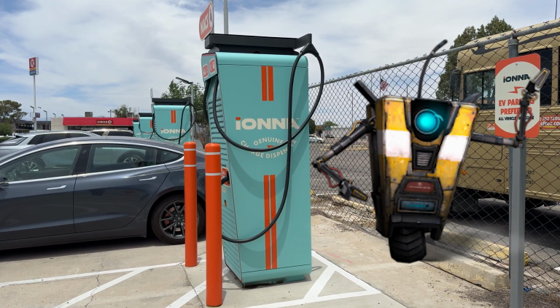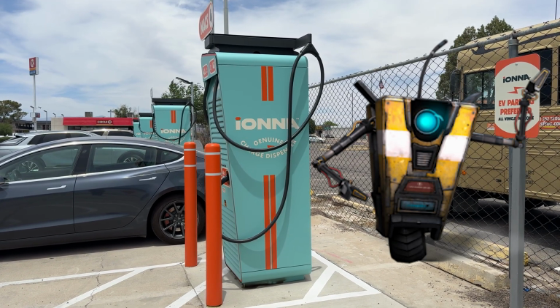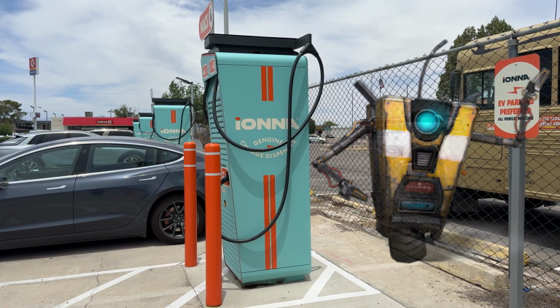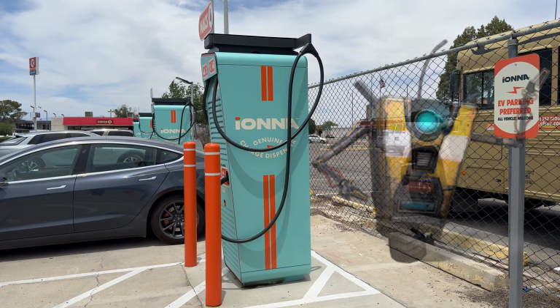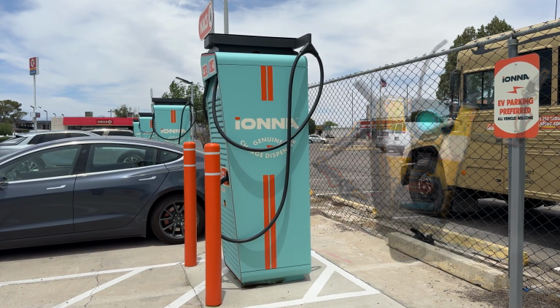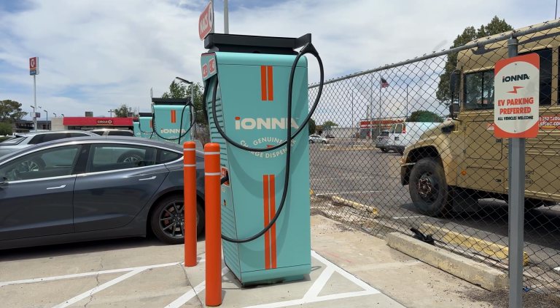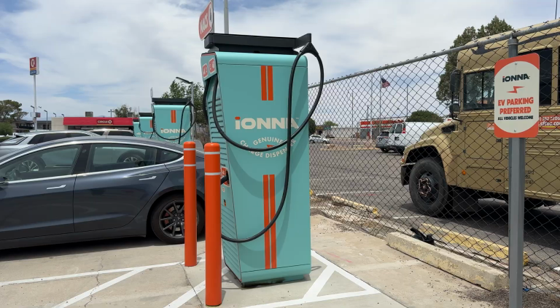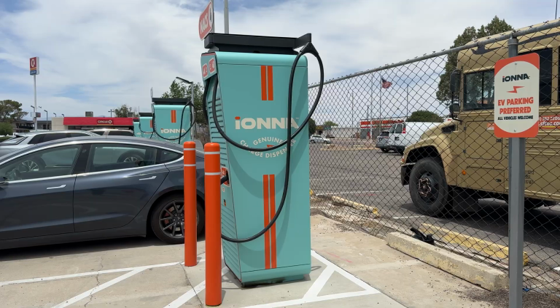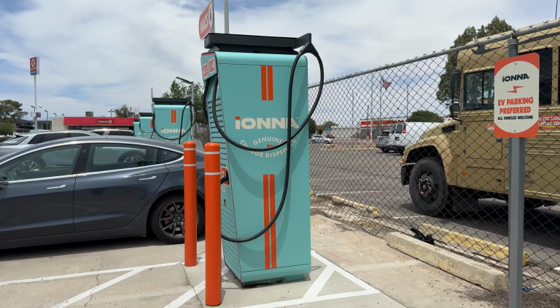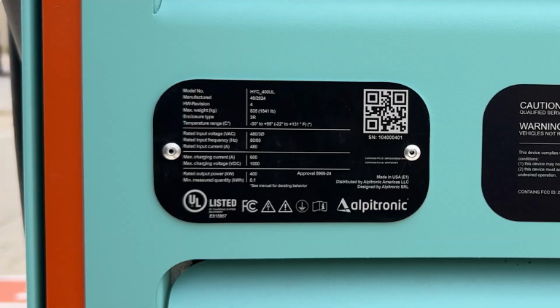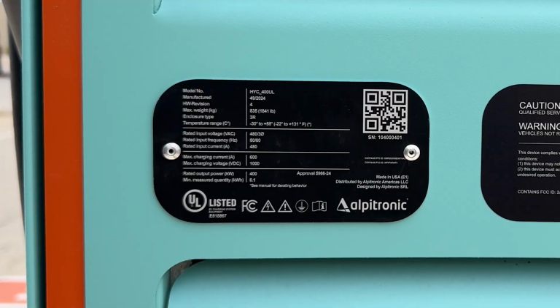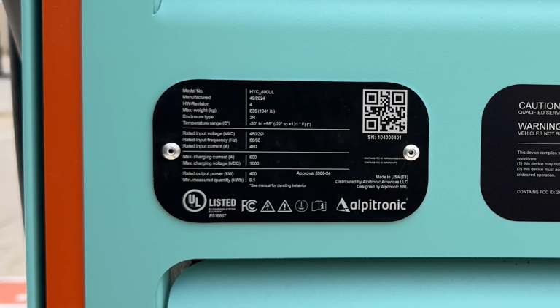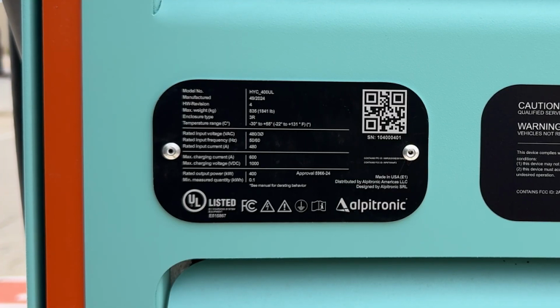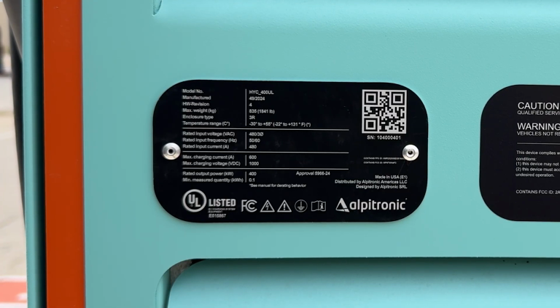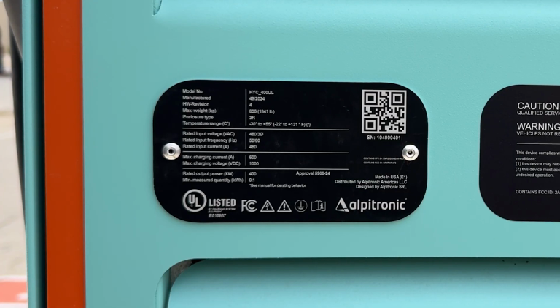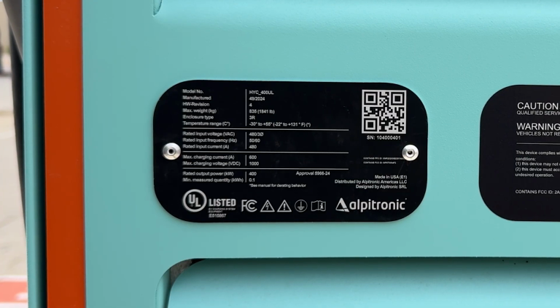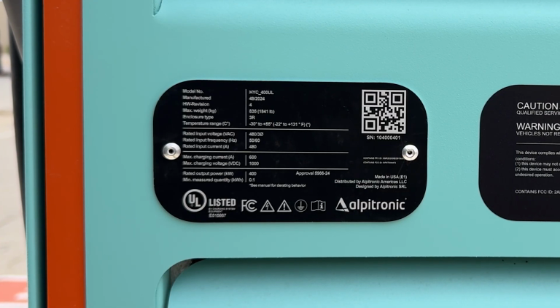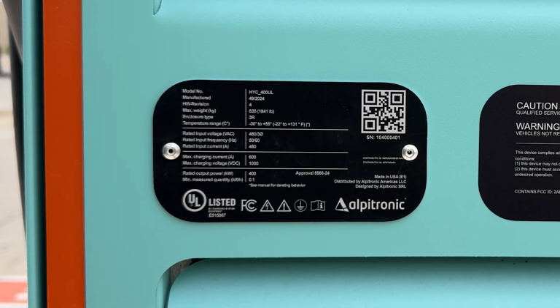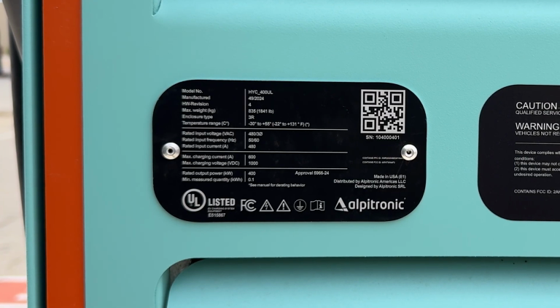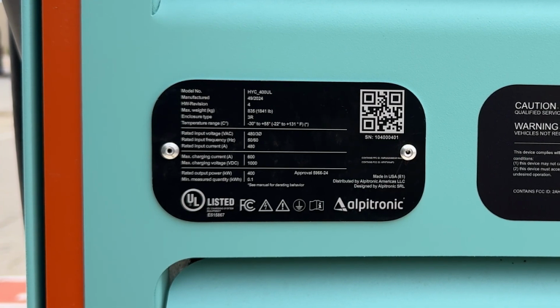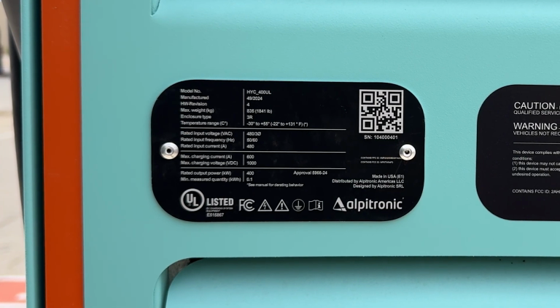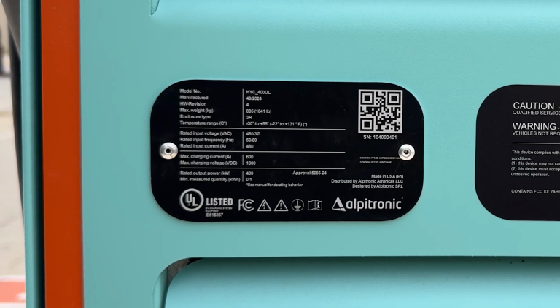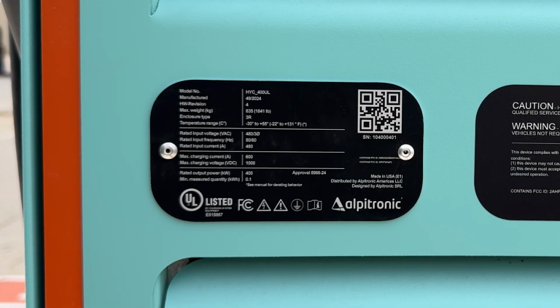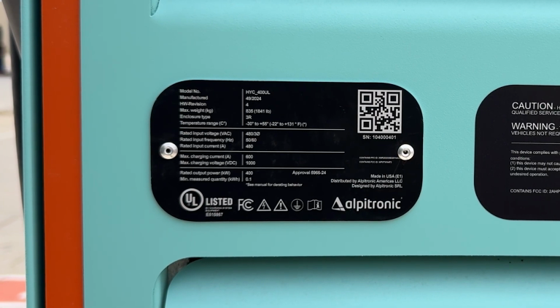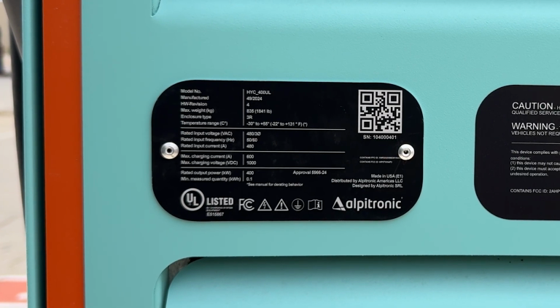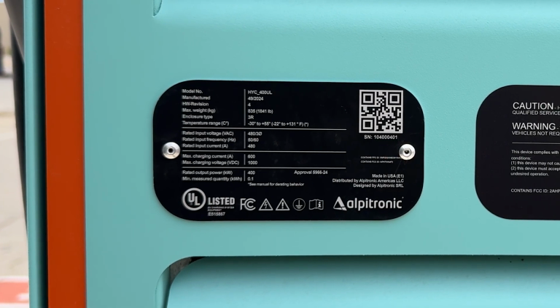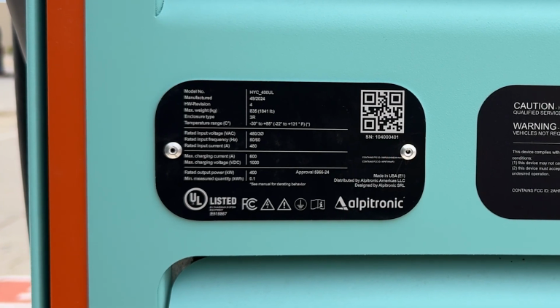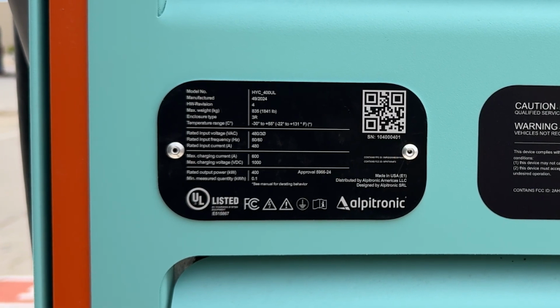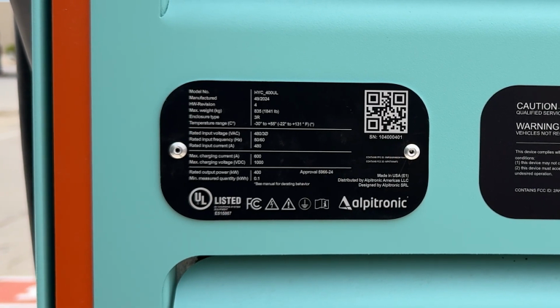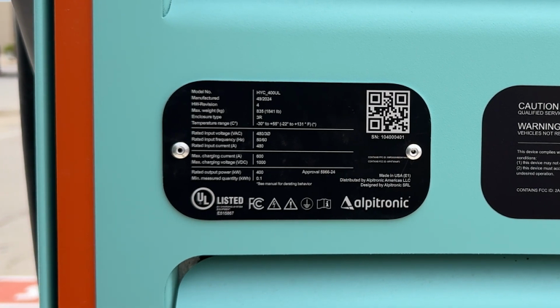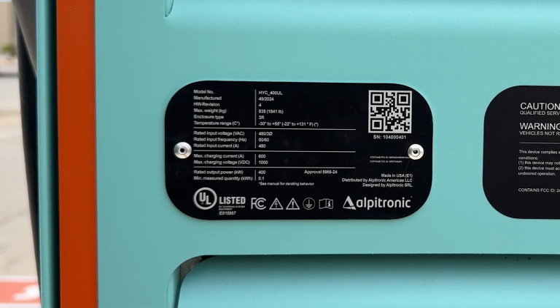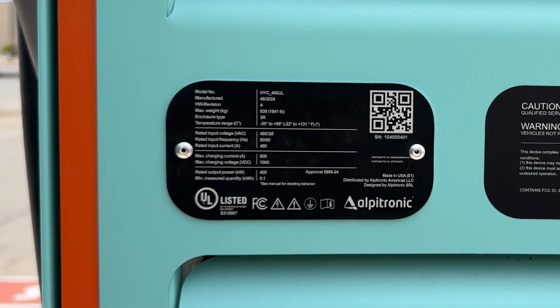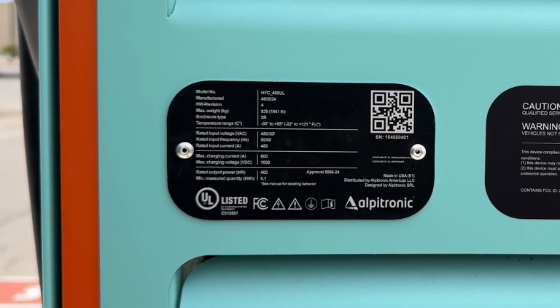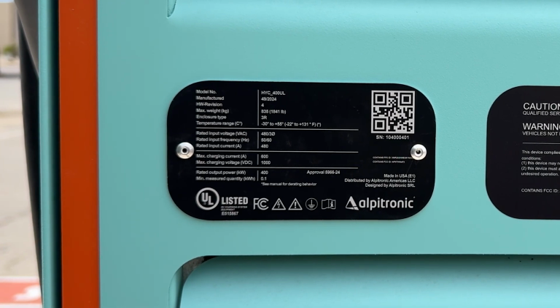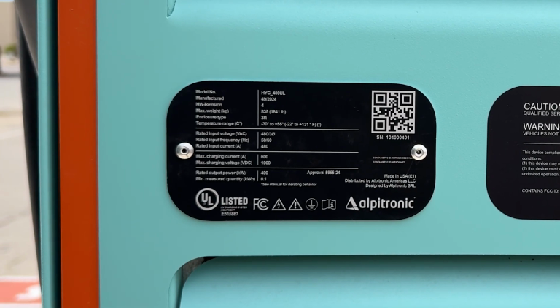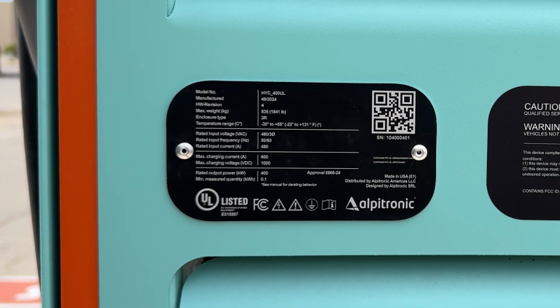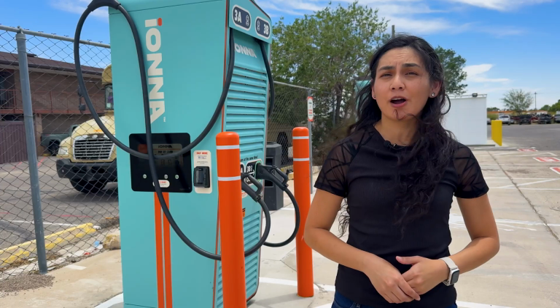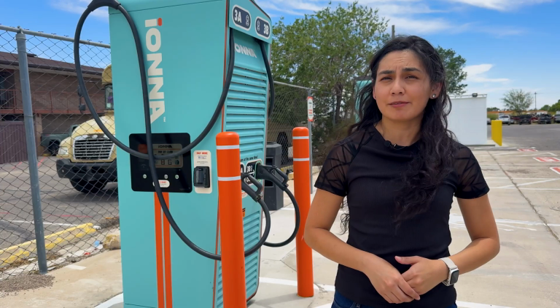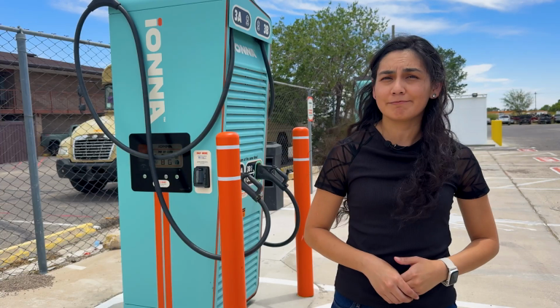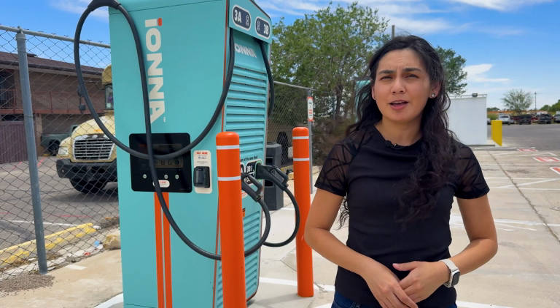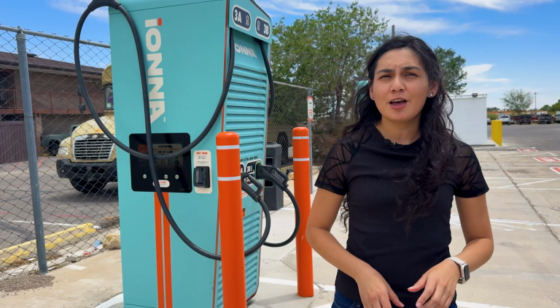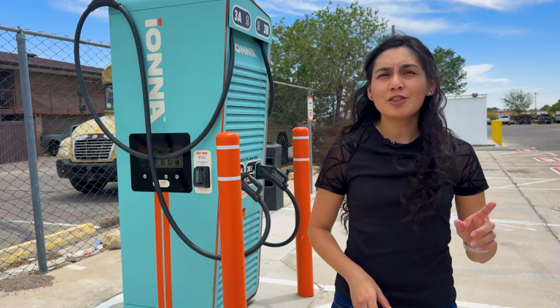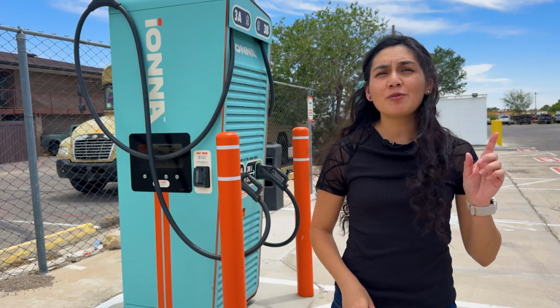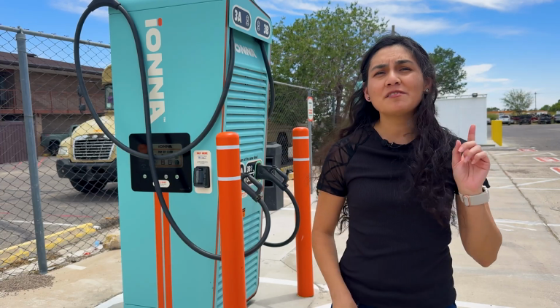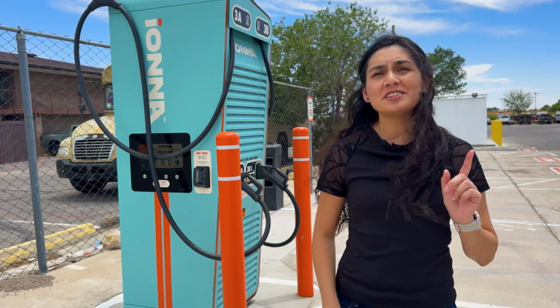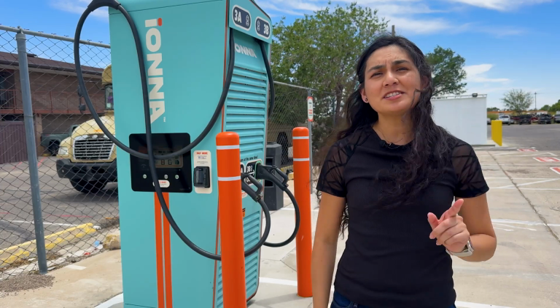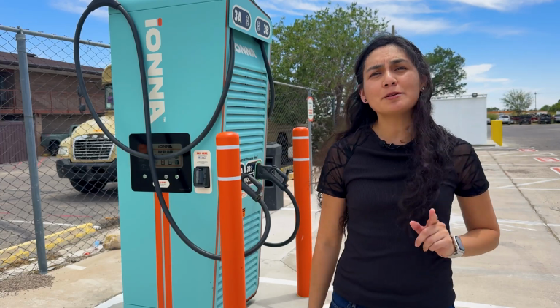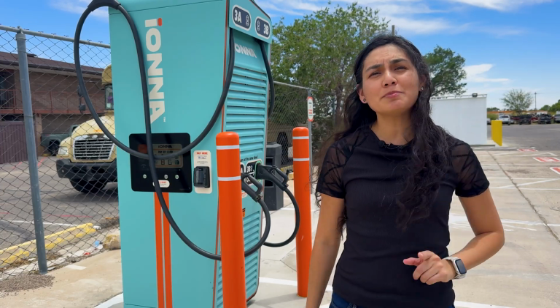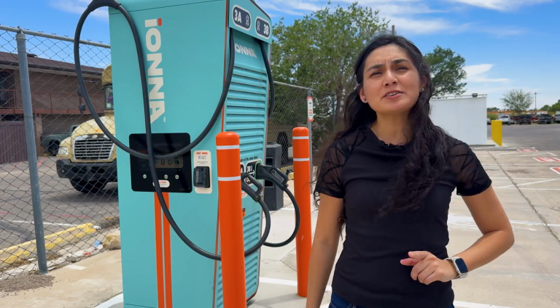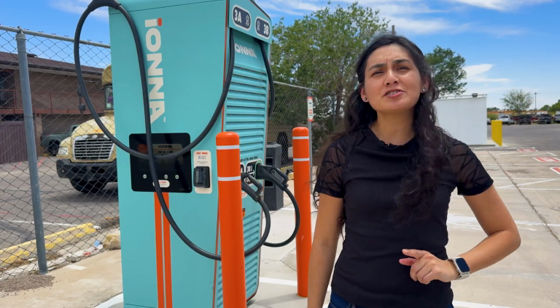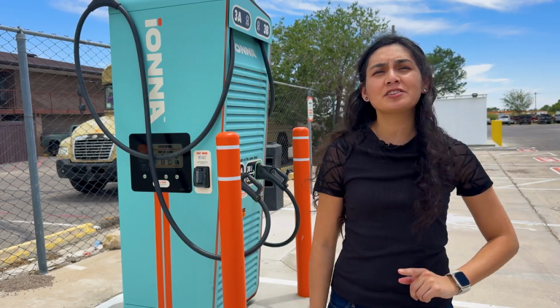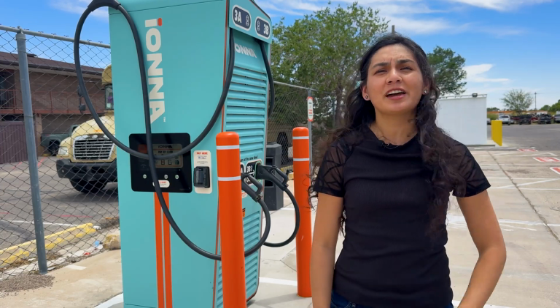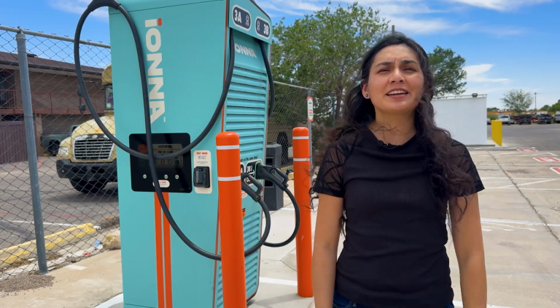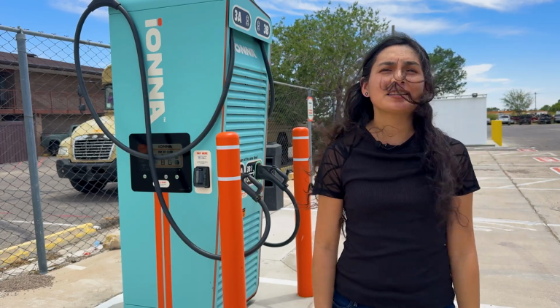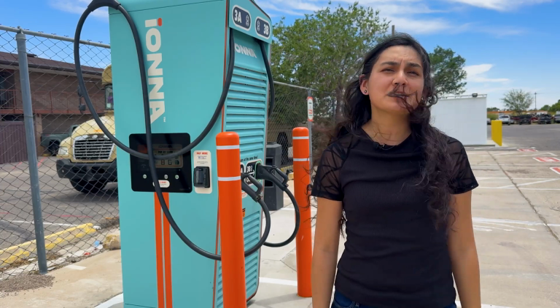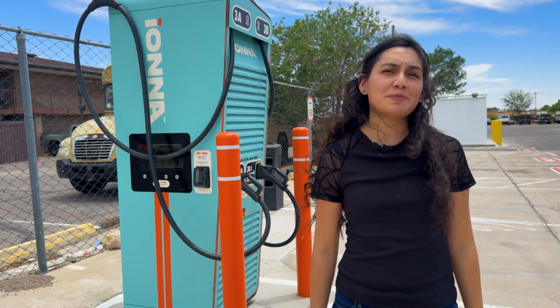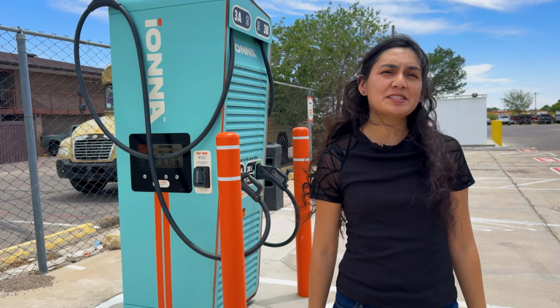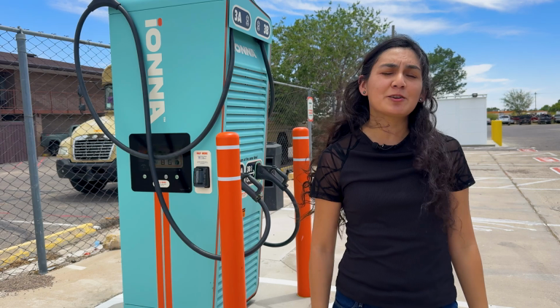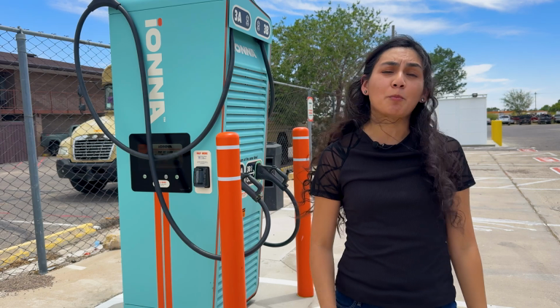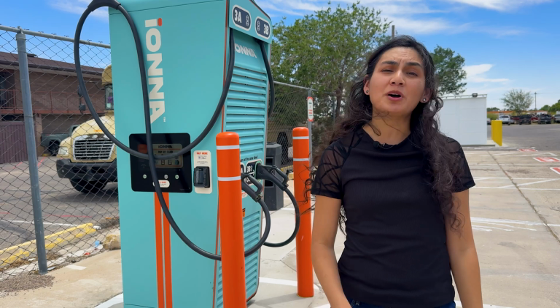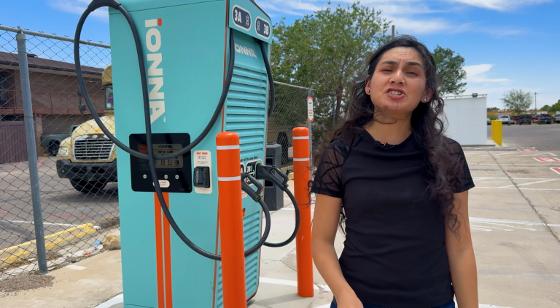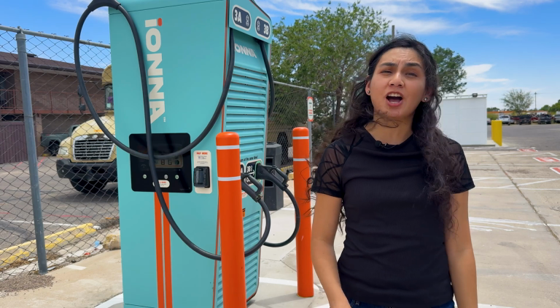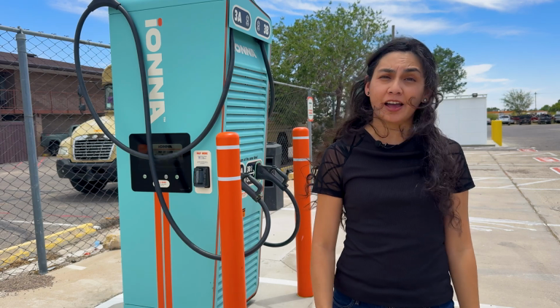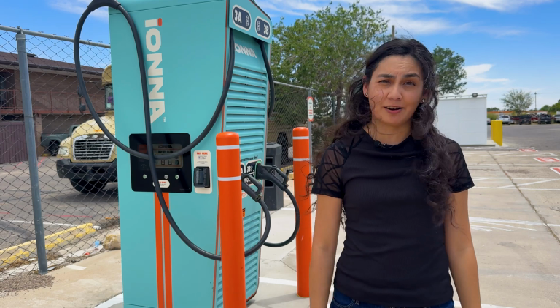Each IANA charger is capable of 400 kilowatts, but that's split evenly at 200 kilowatts per car, though I've seen some pictures online getting speeds that are much higher.